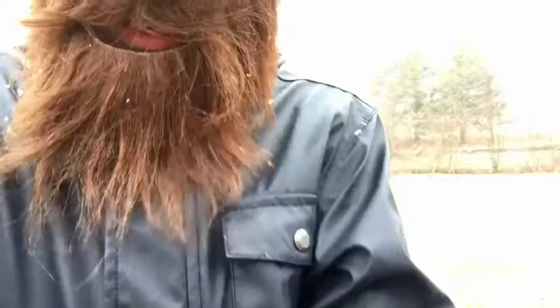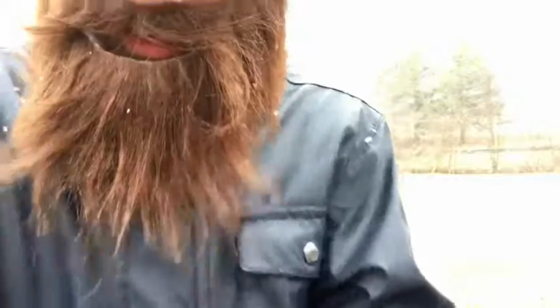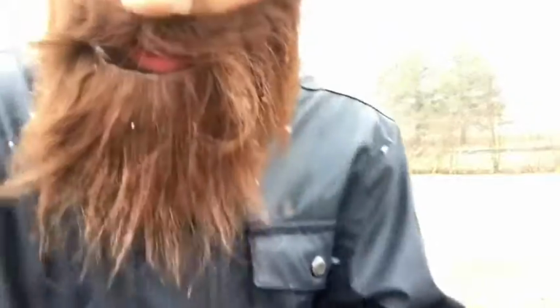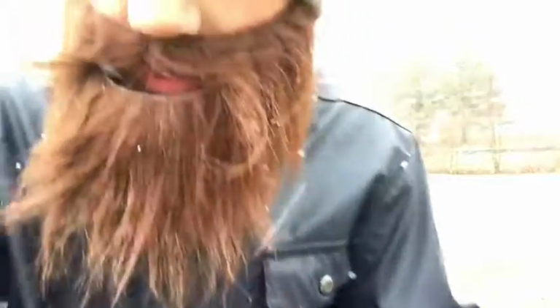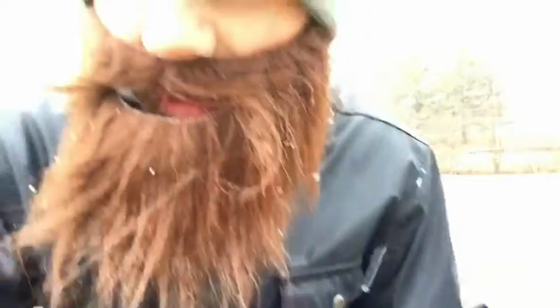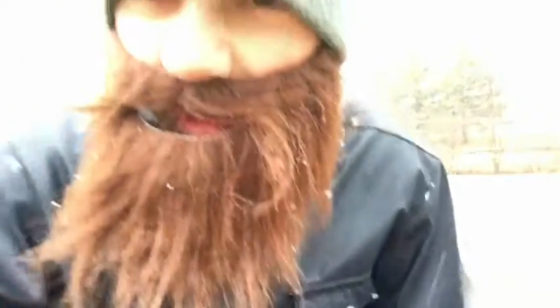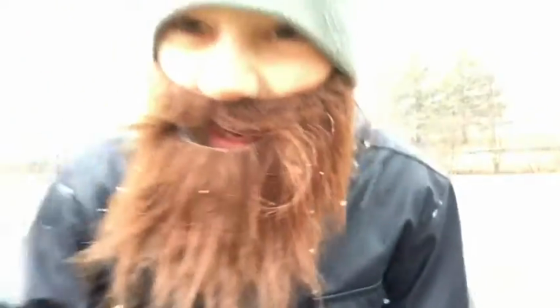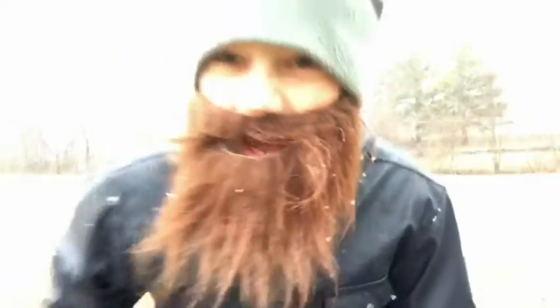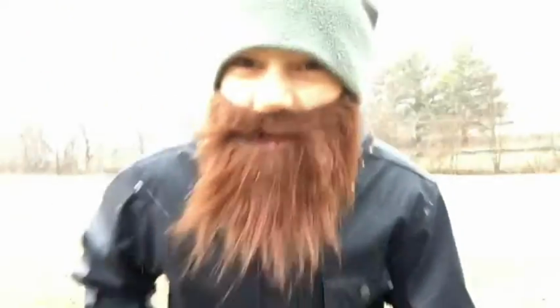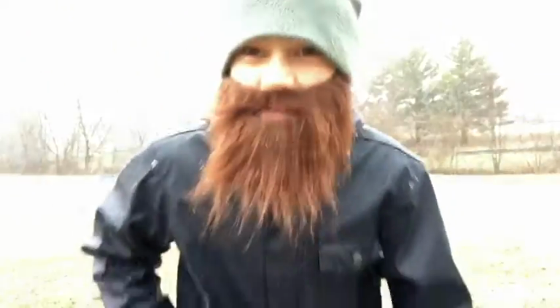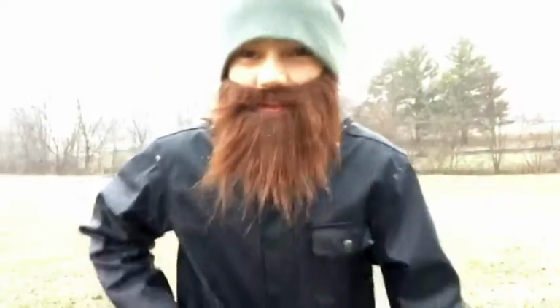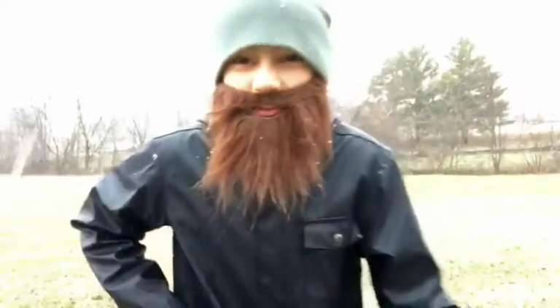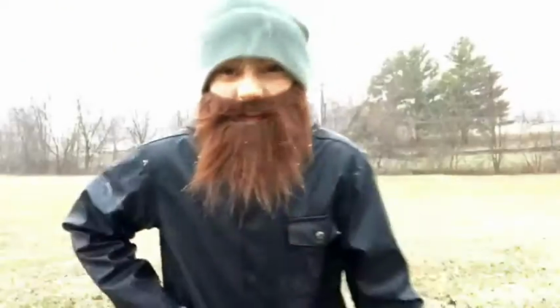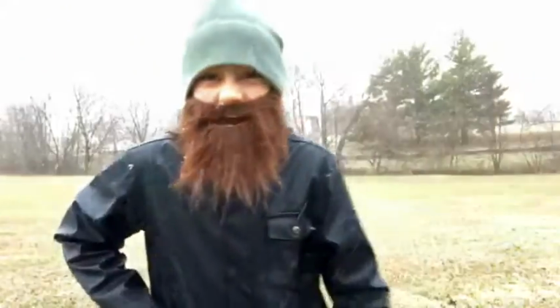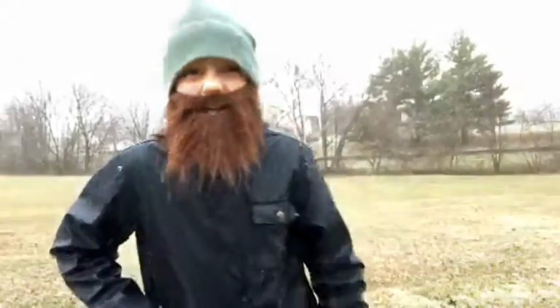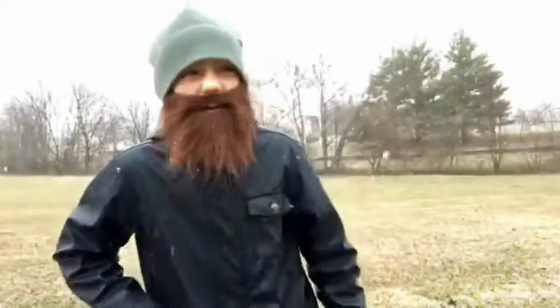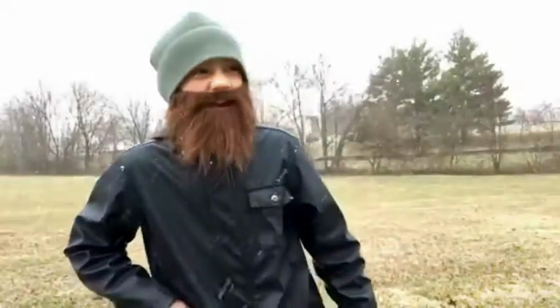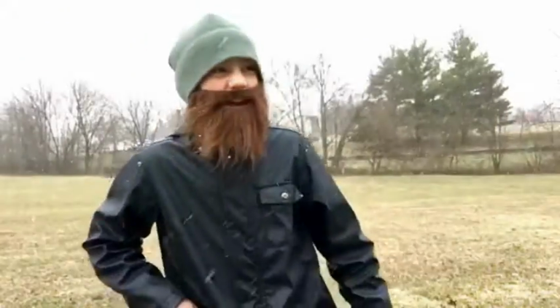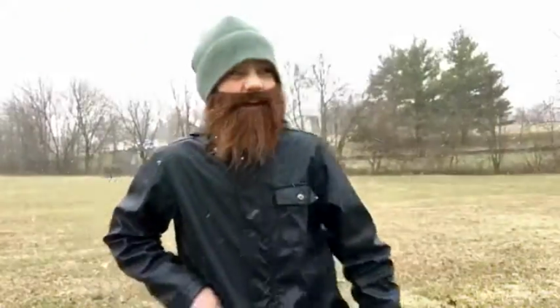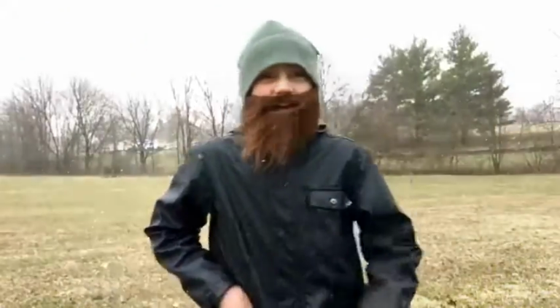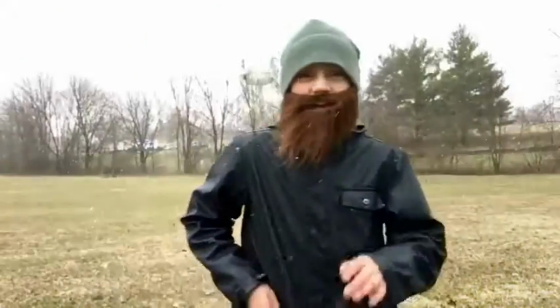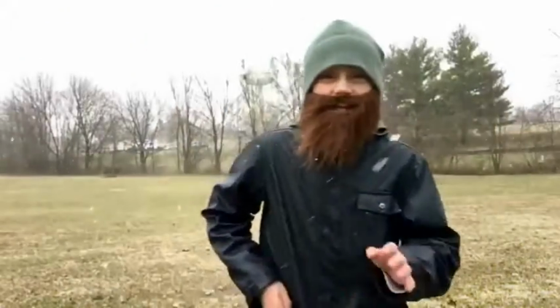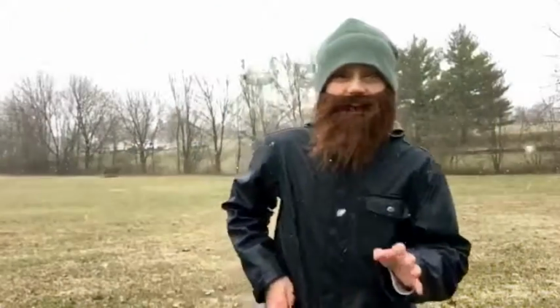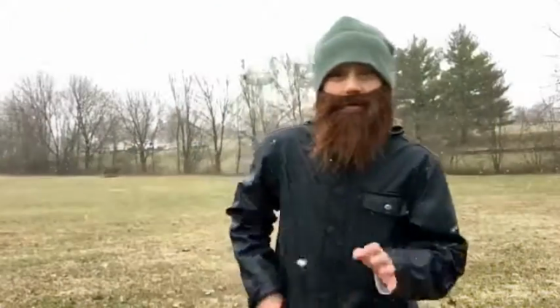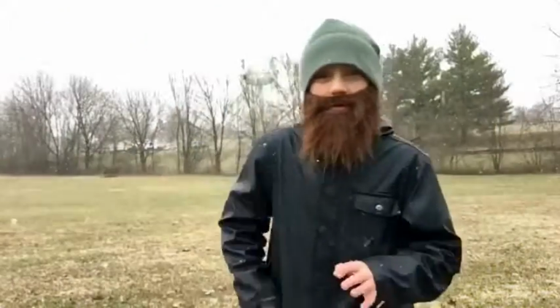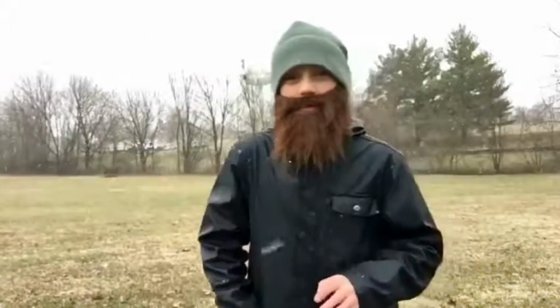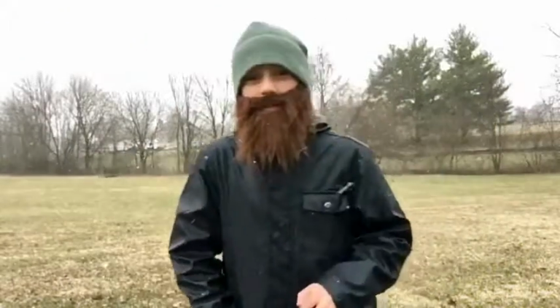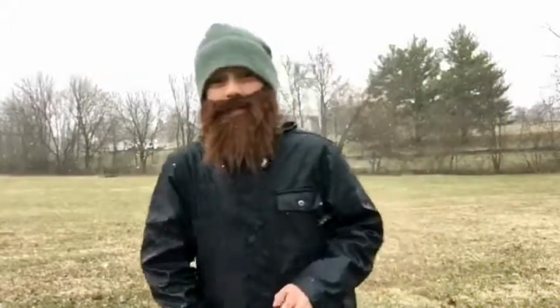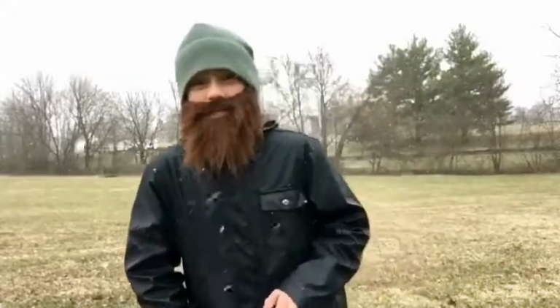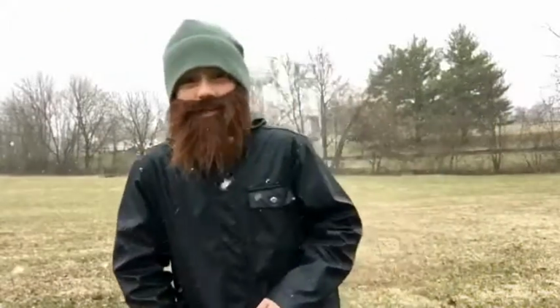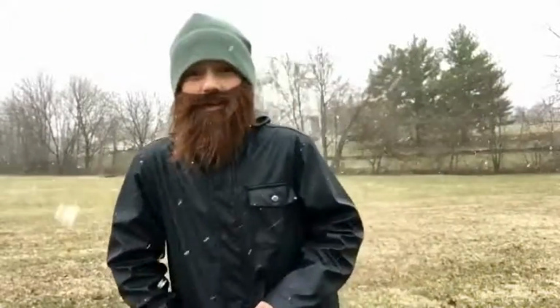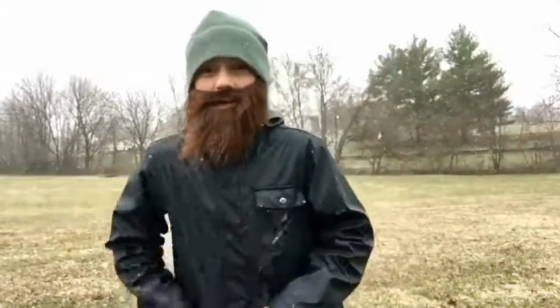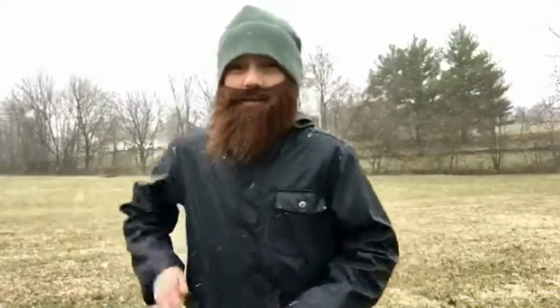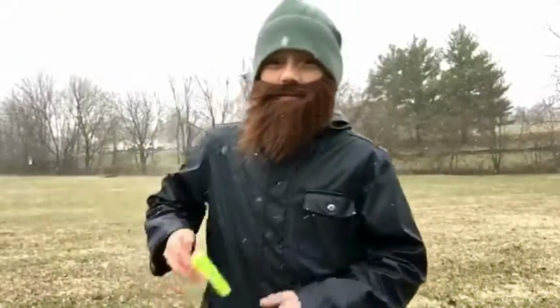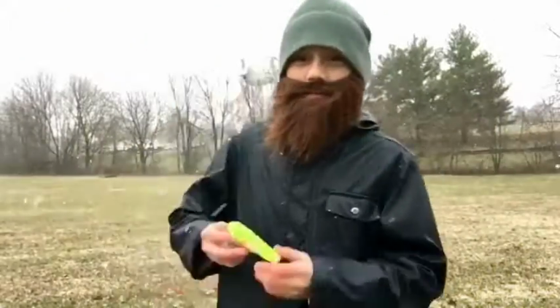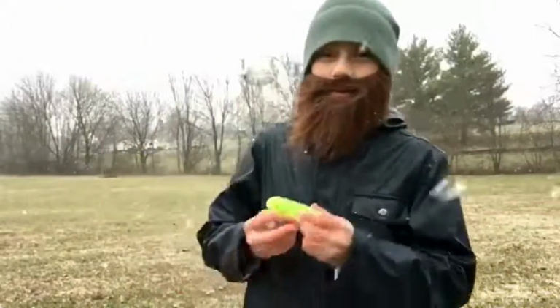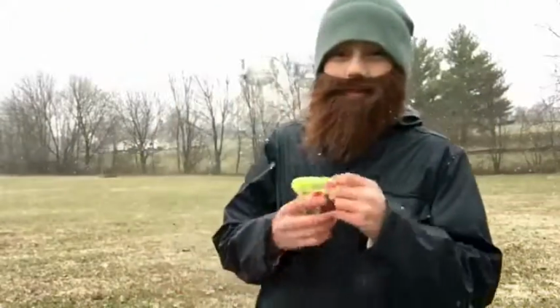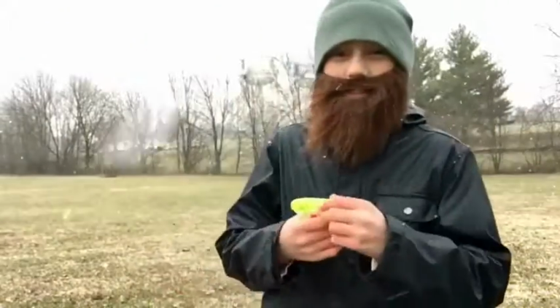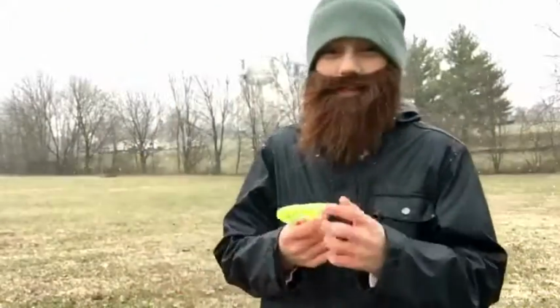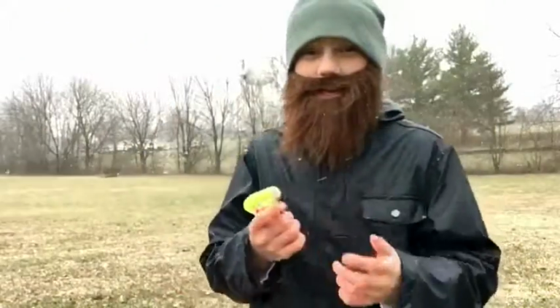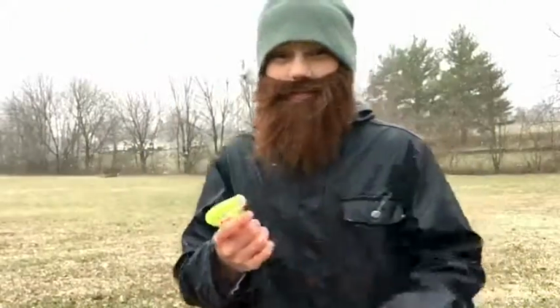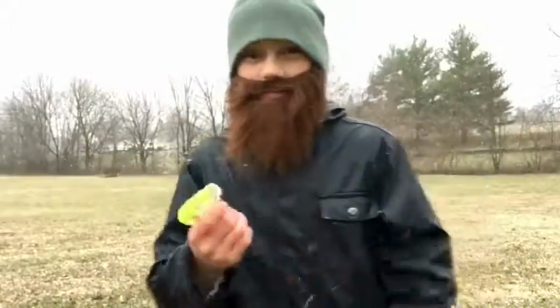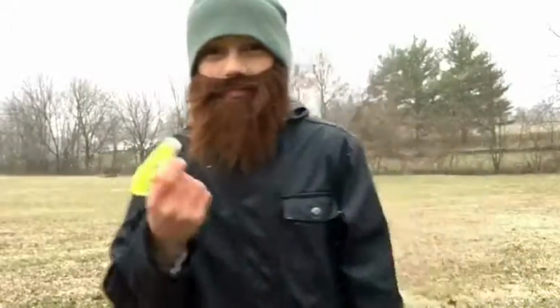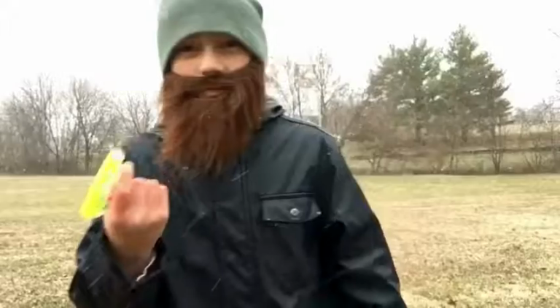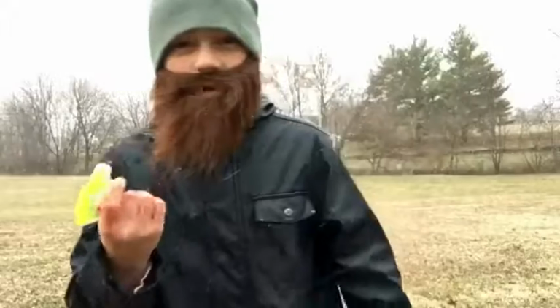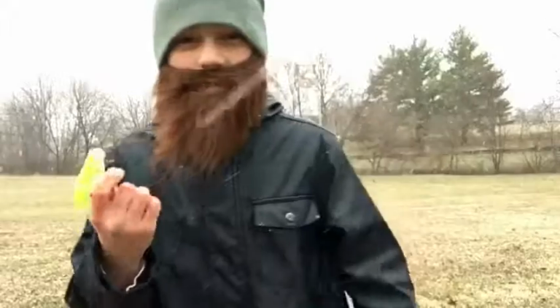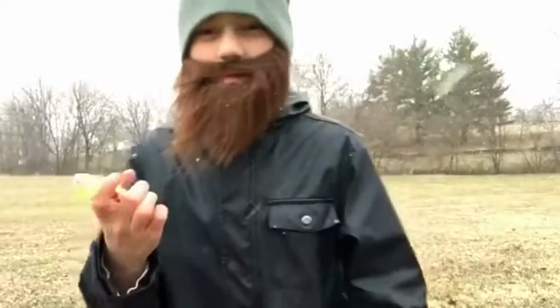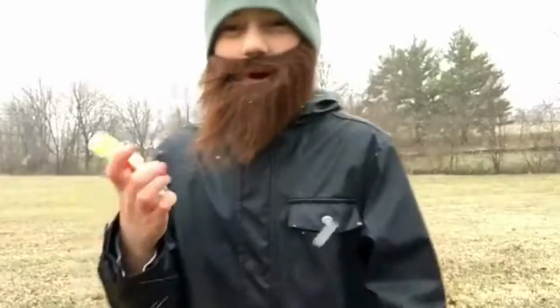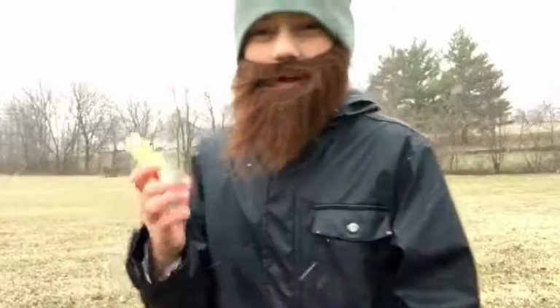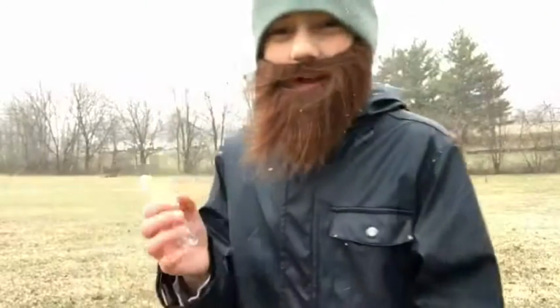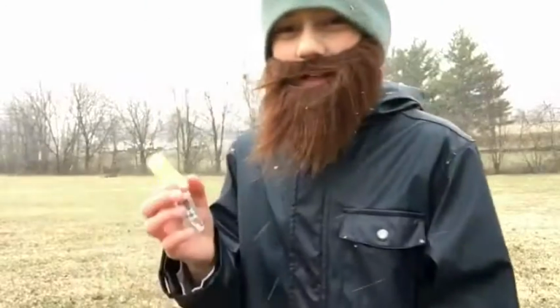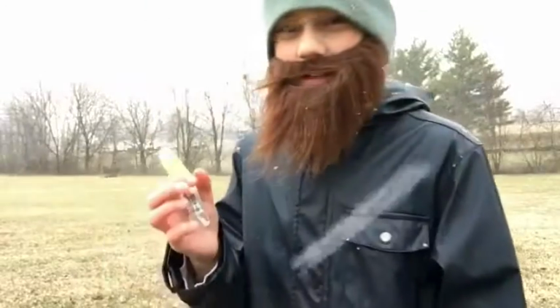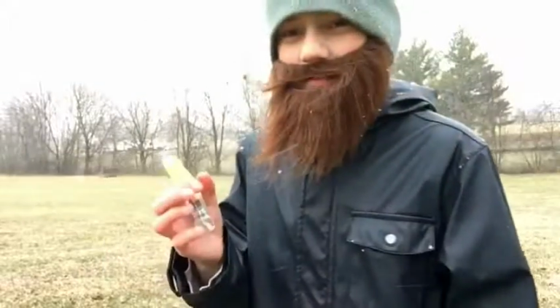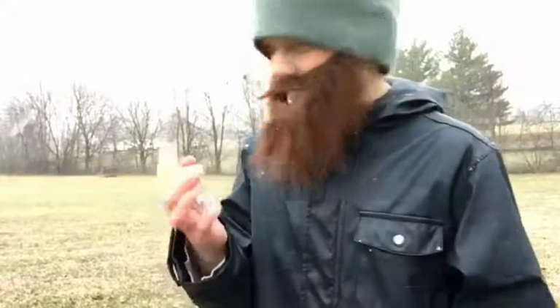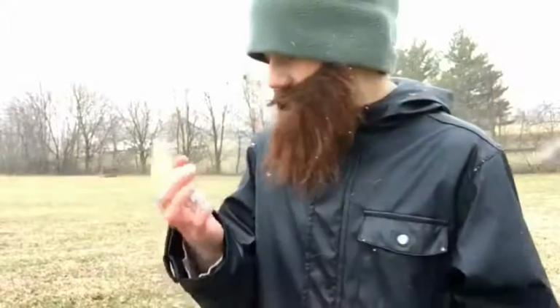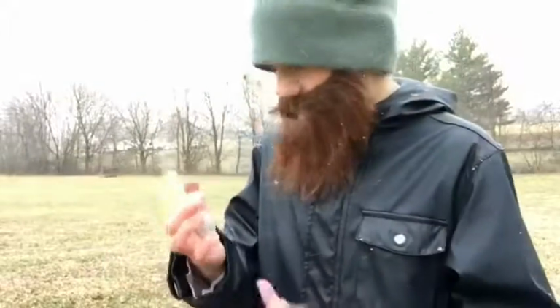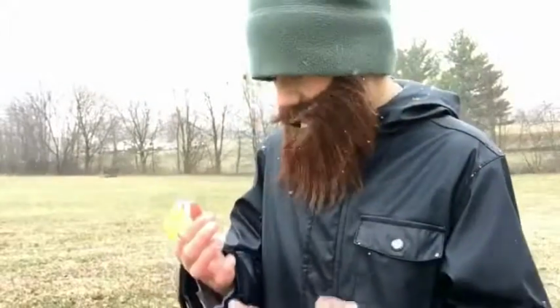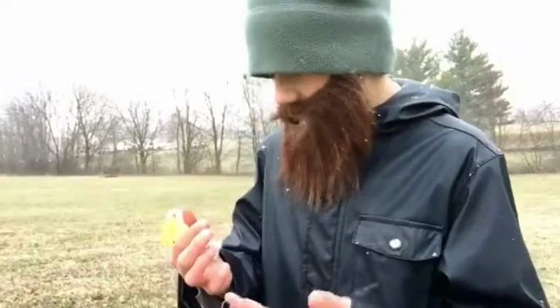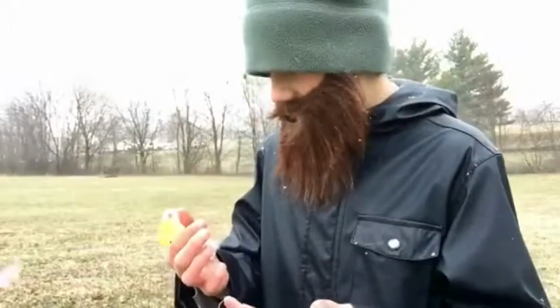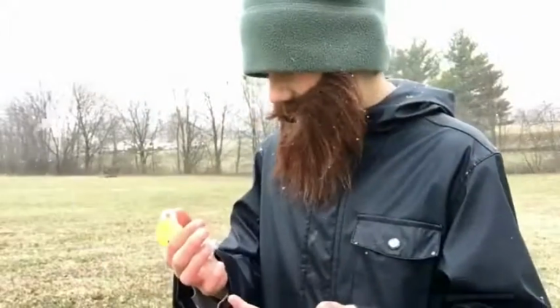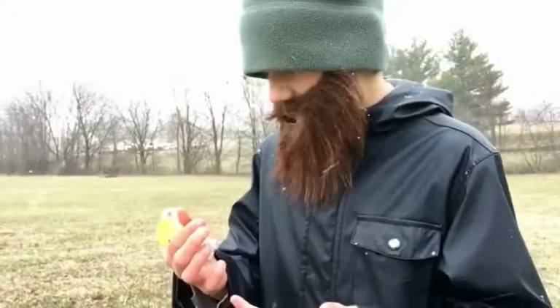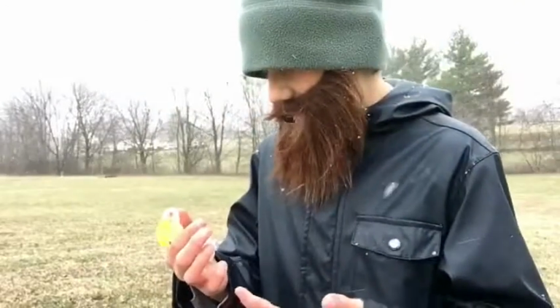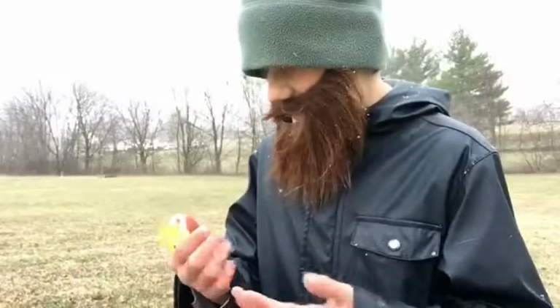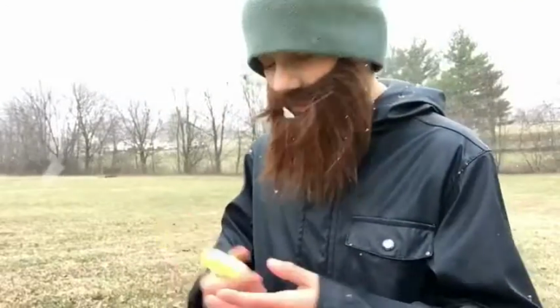Hey guys, Uncle Zyre here today. I'm going to be teaching you how to use one of these guns. Very small guns, really easy to use.